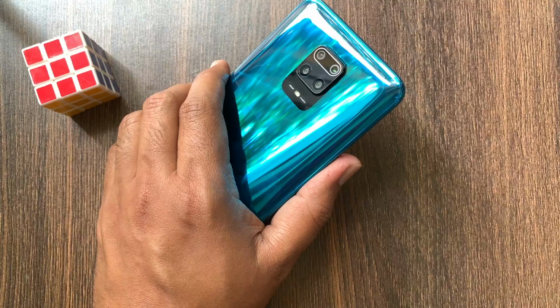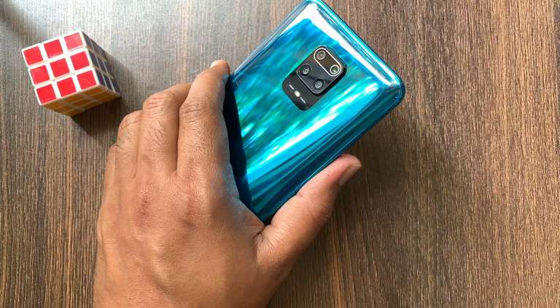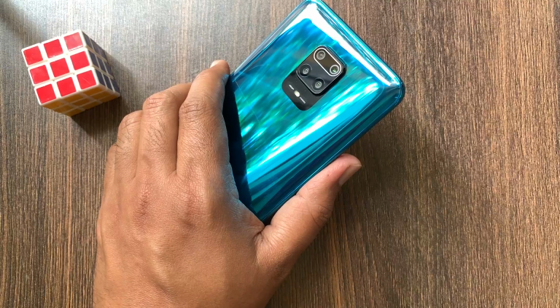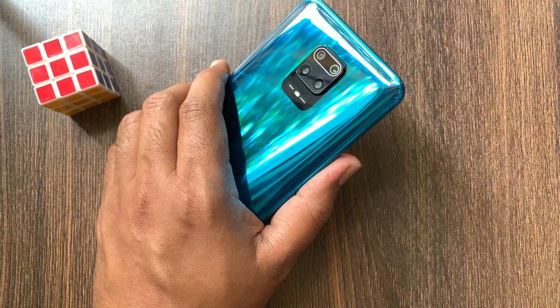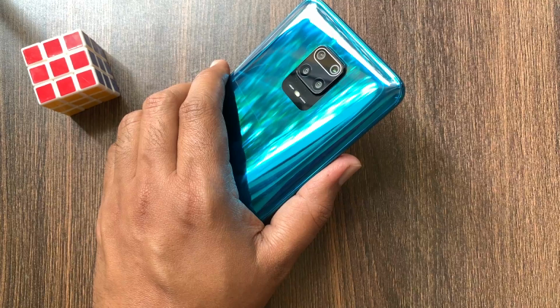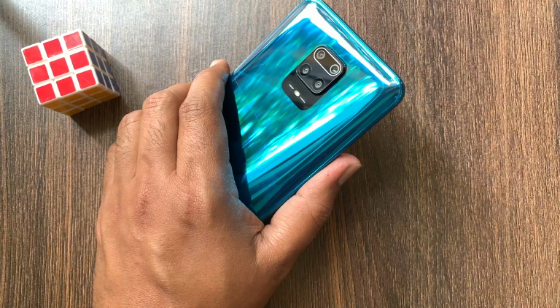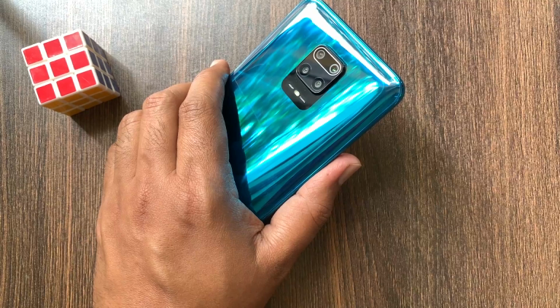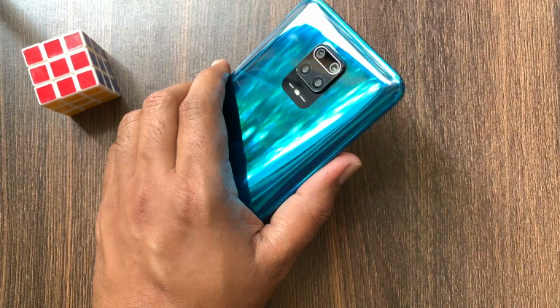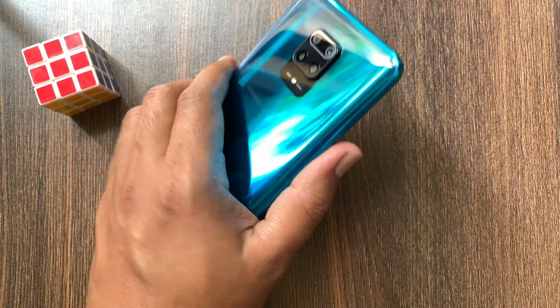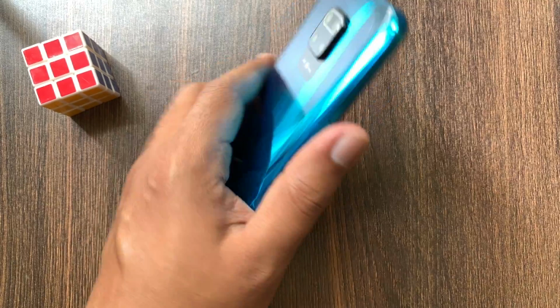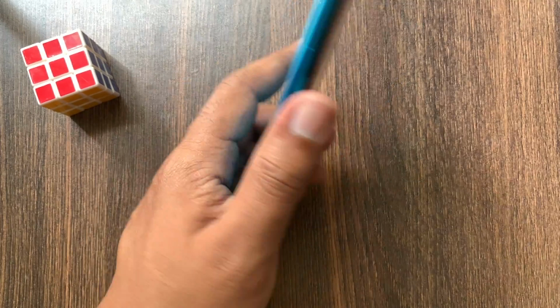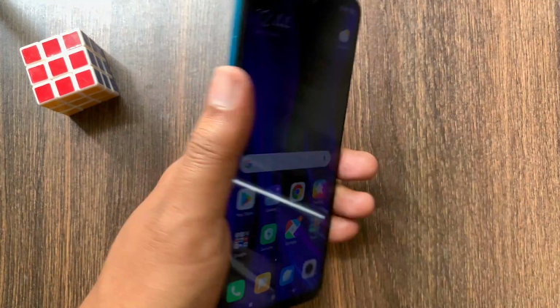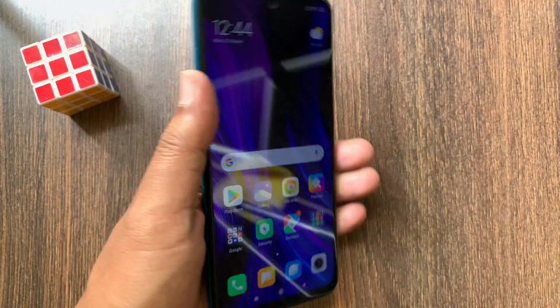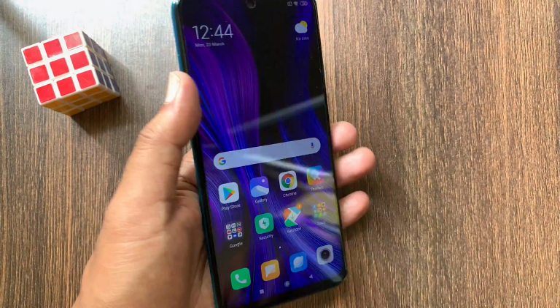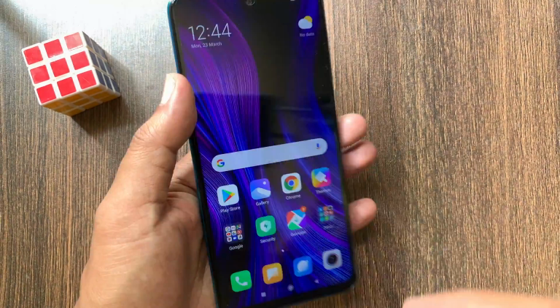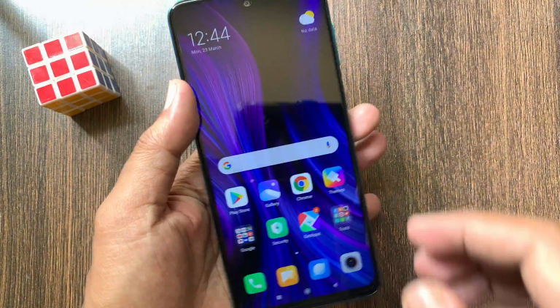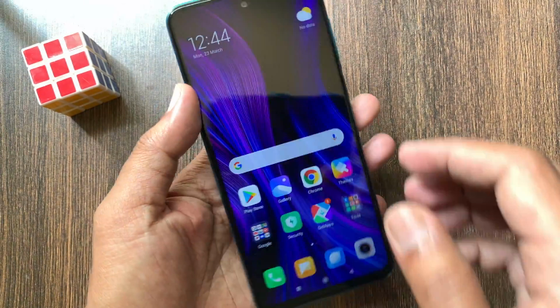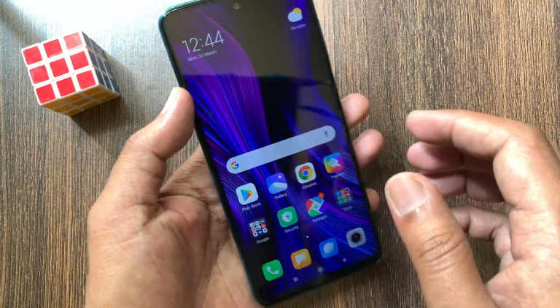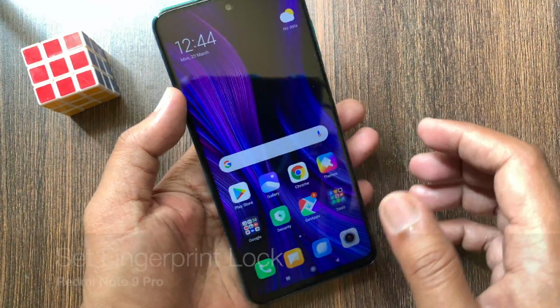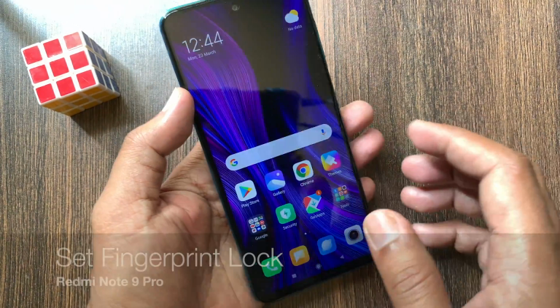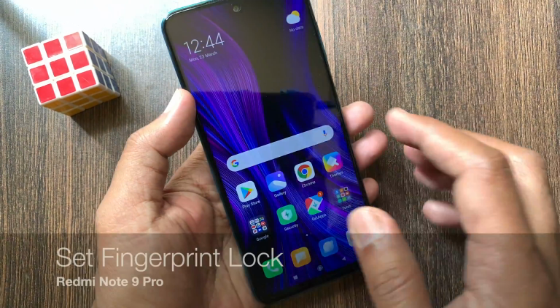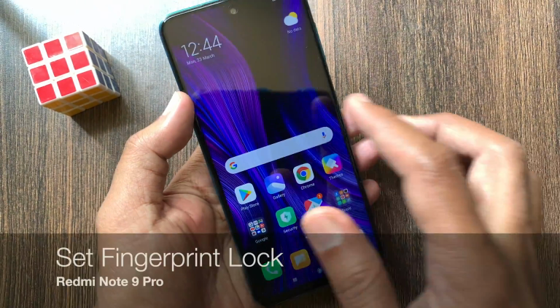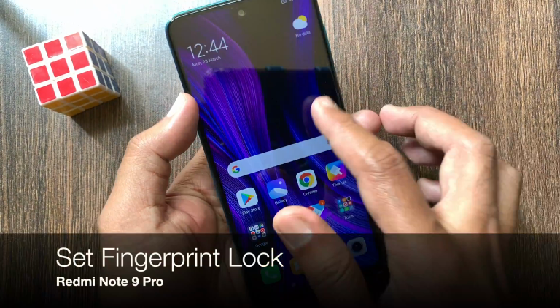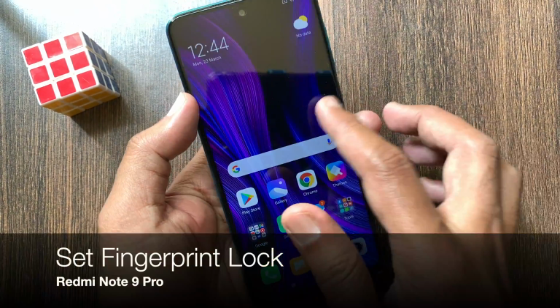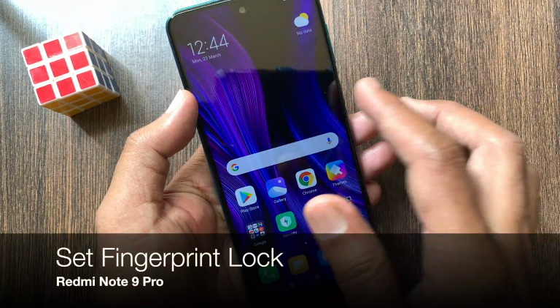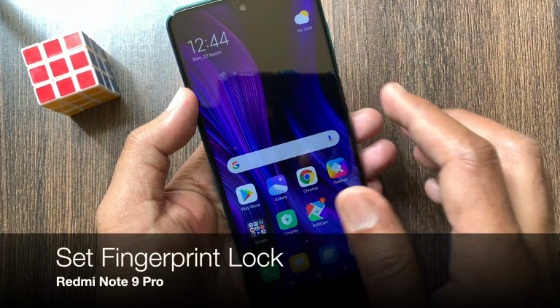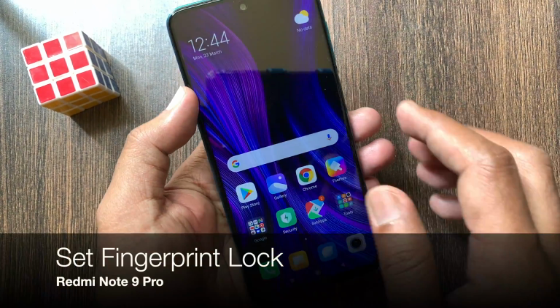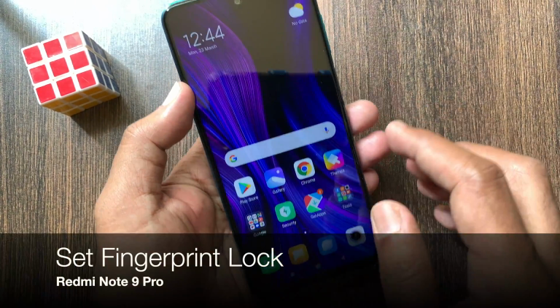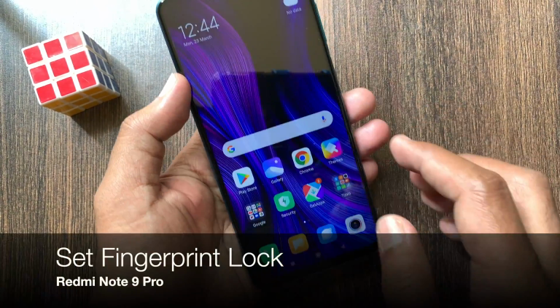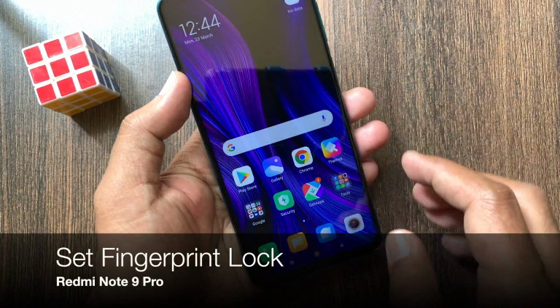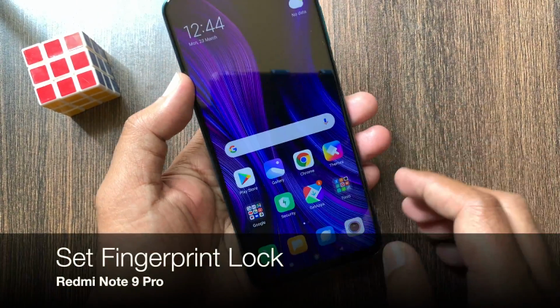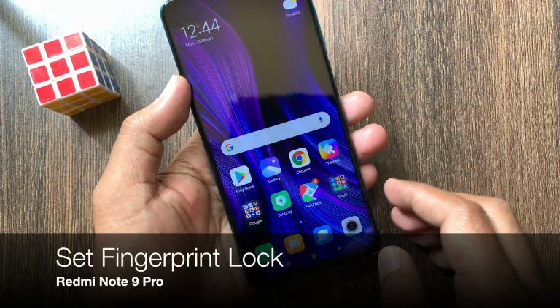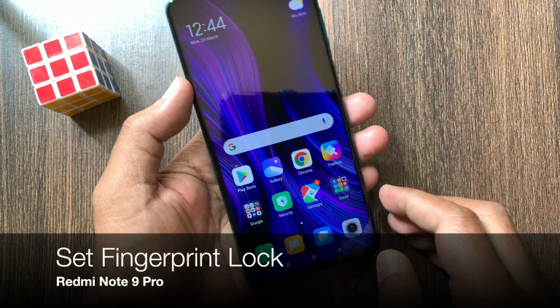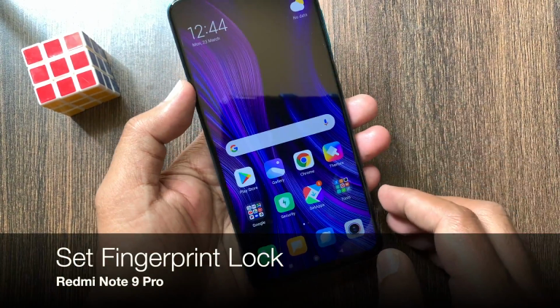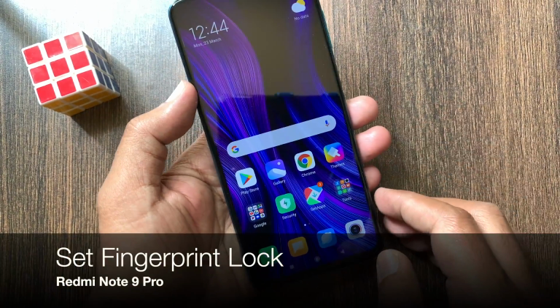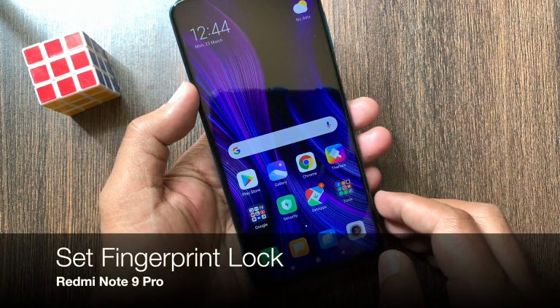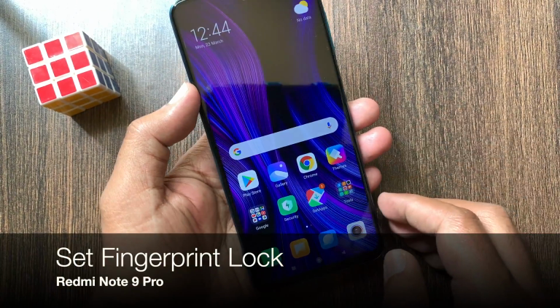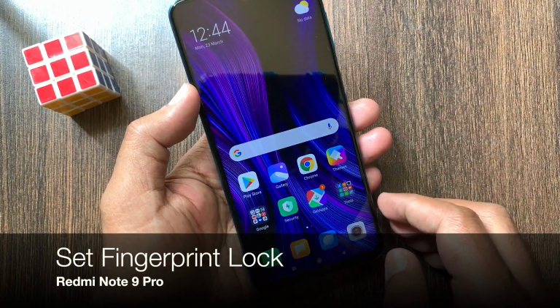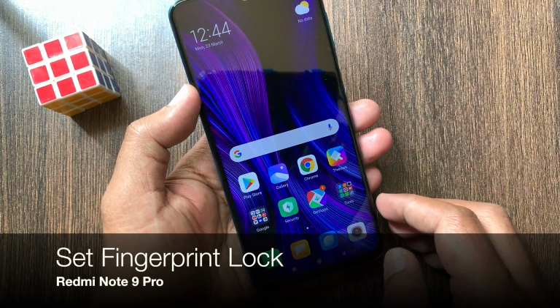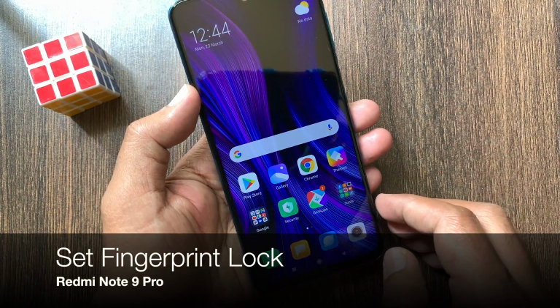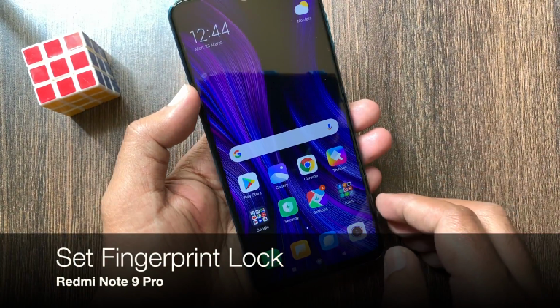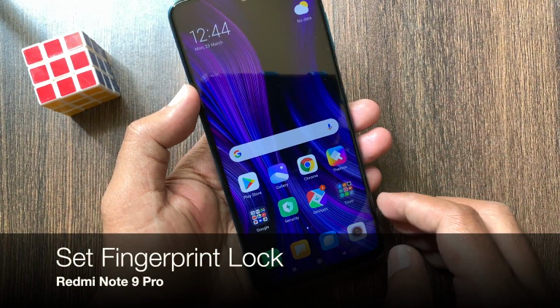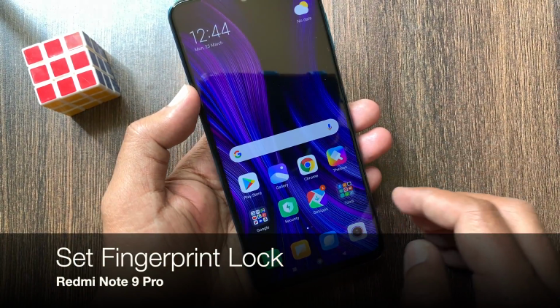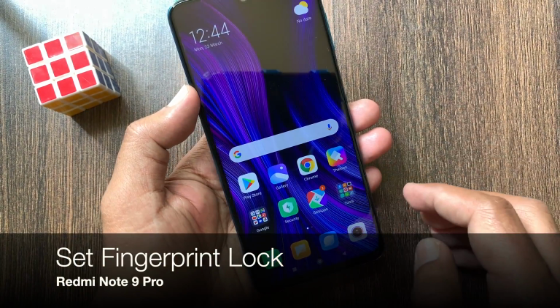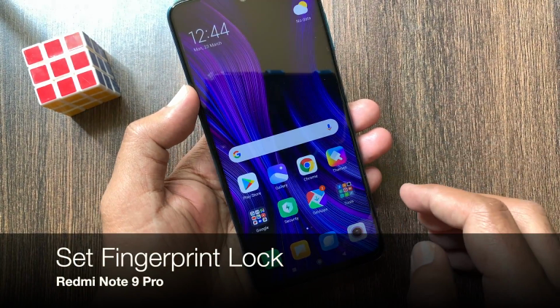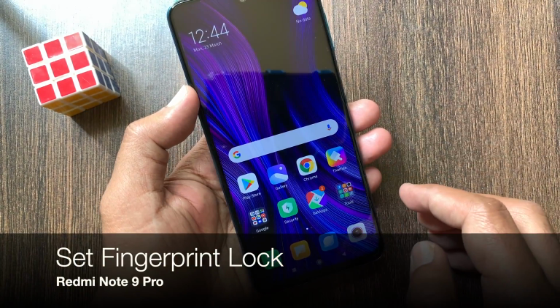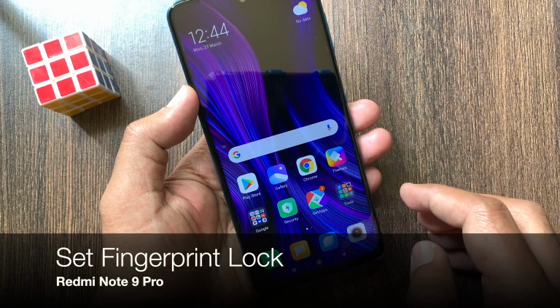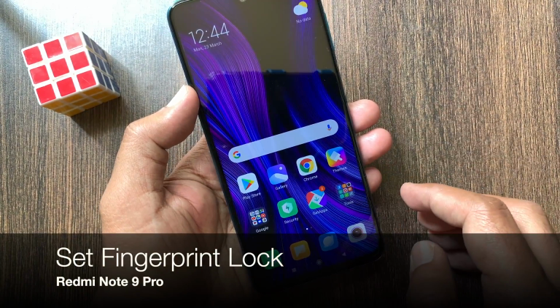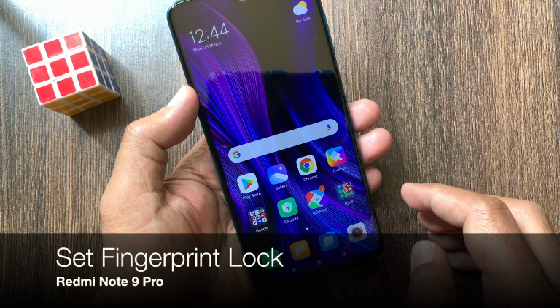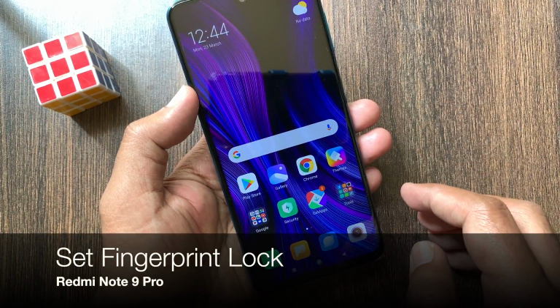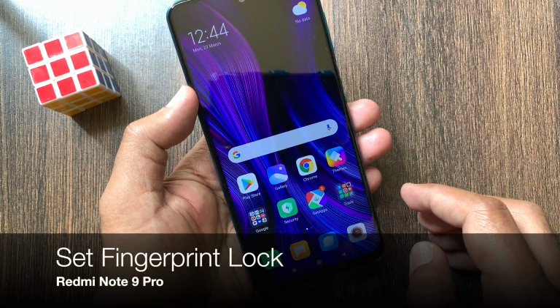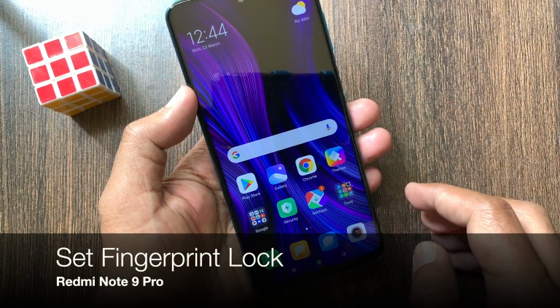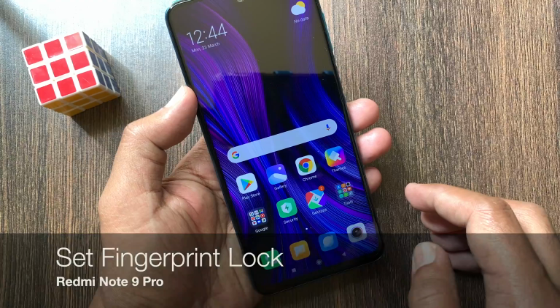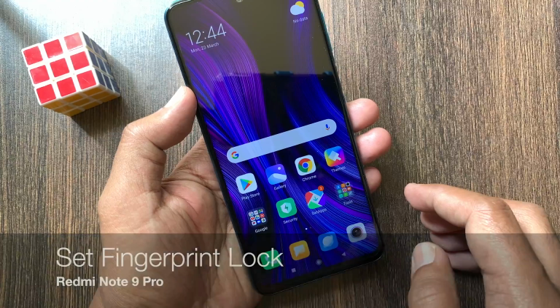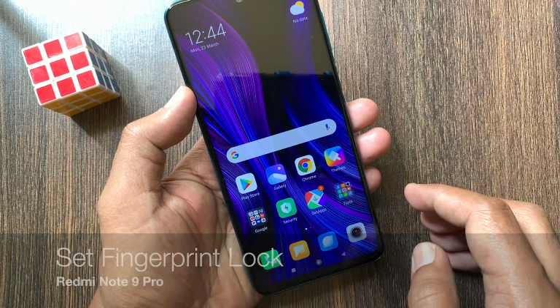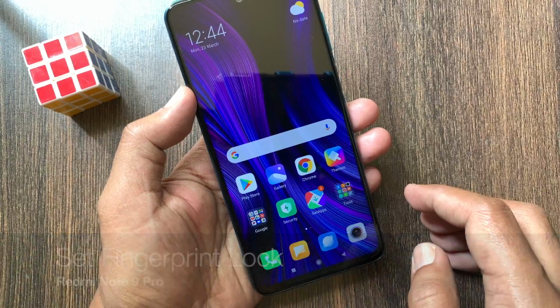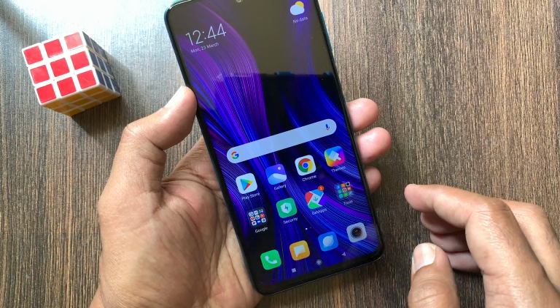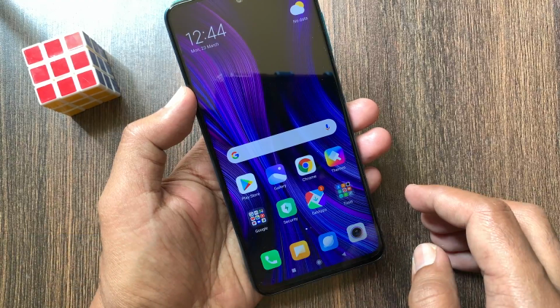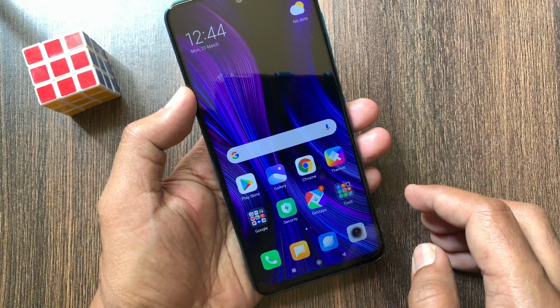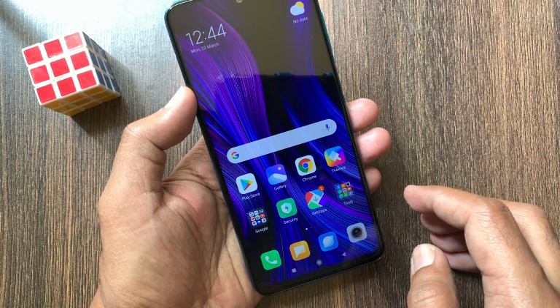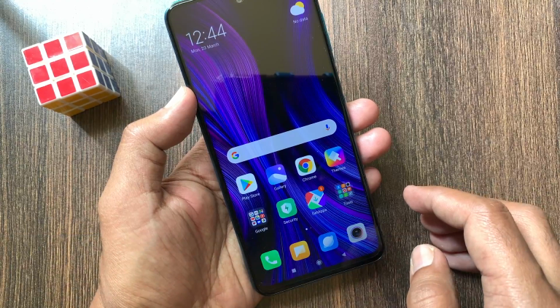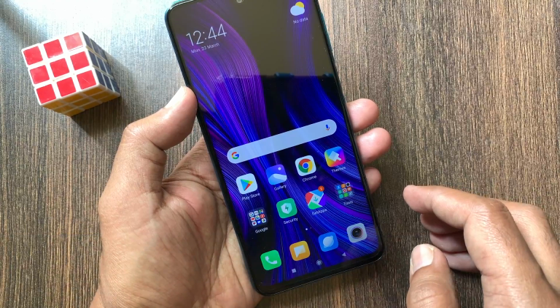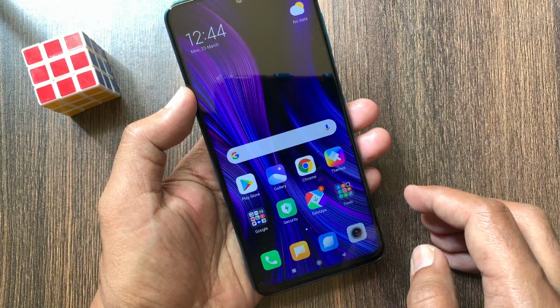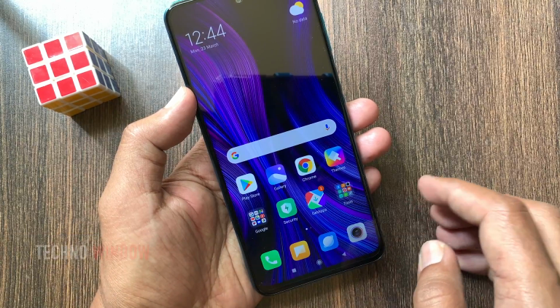Hello viewer. Today I want to show you how to set fingerprint lock in Redmi Note 9 Pro. Let's have a look.